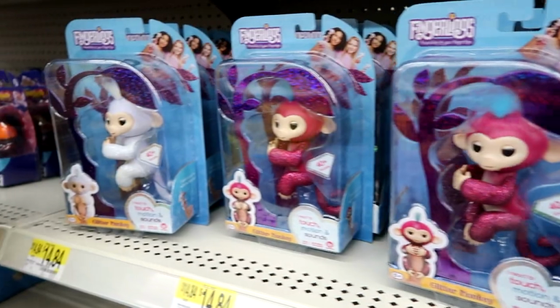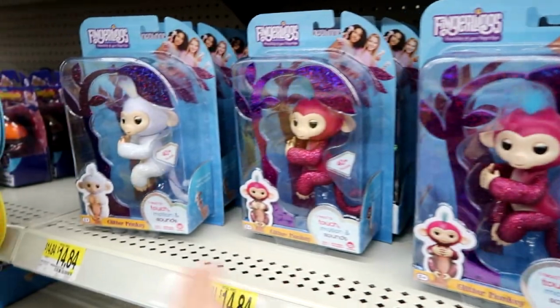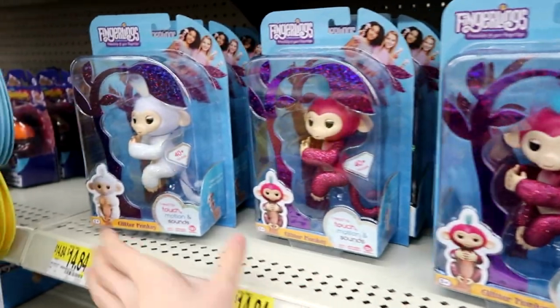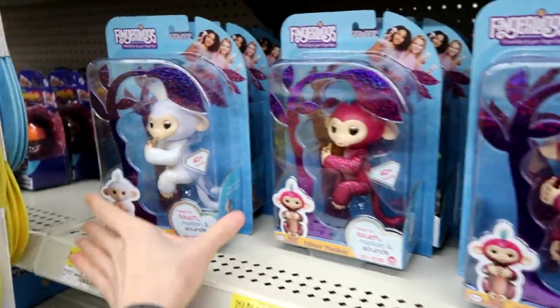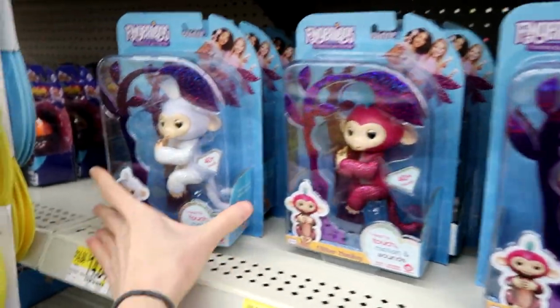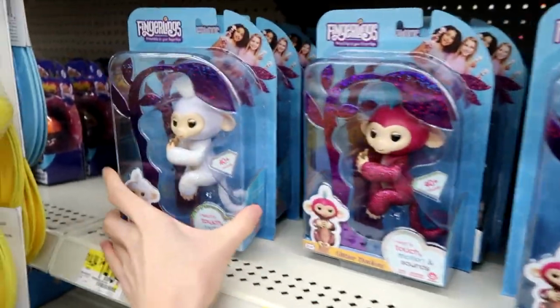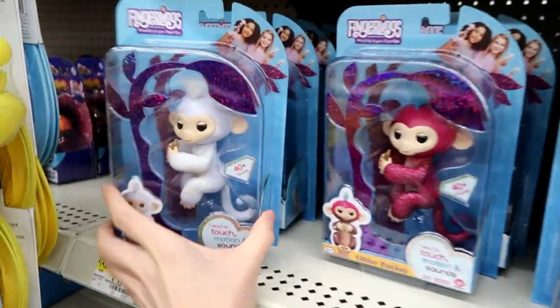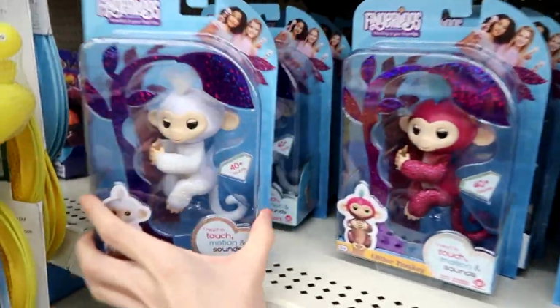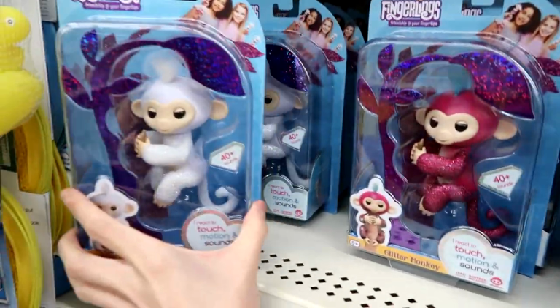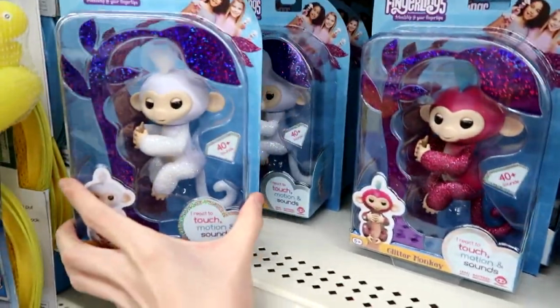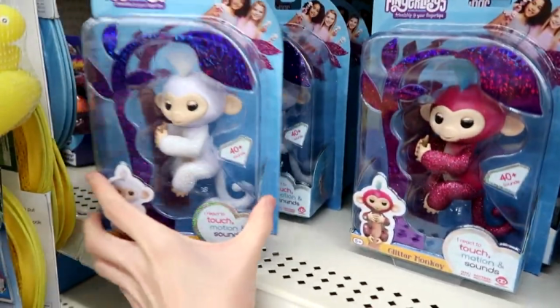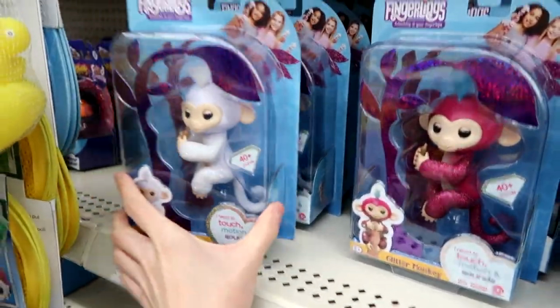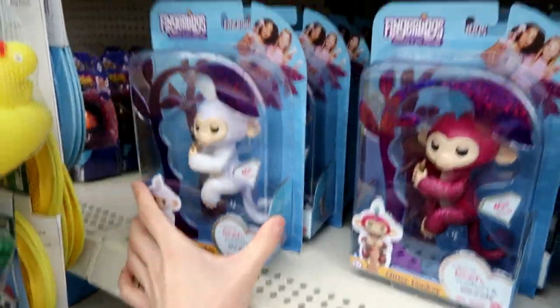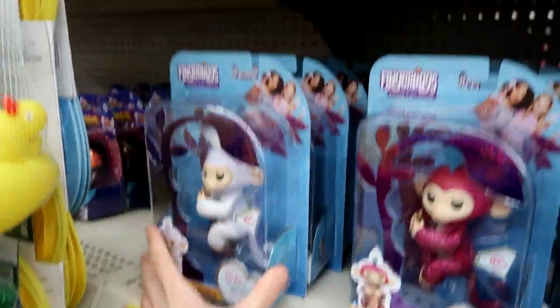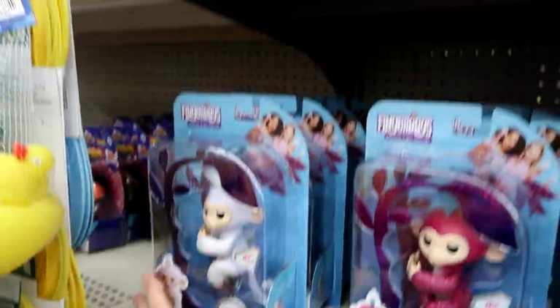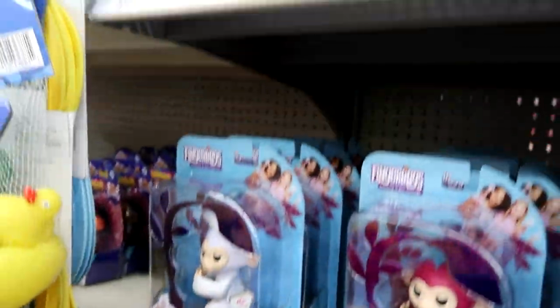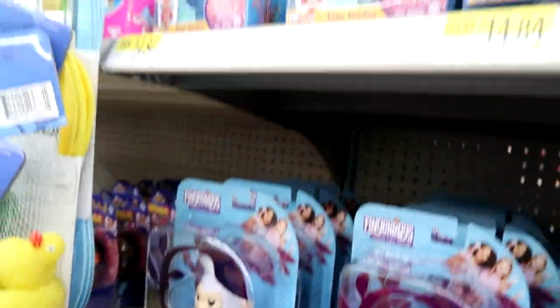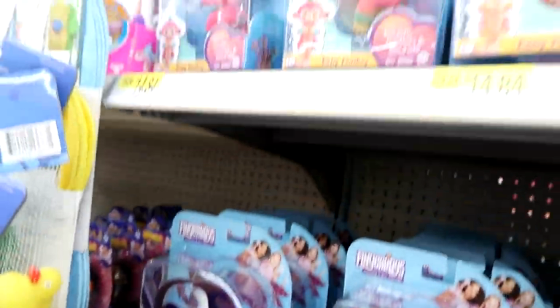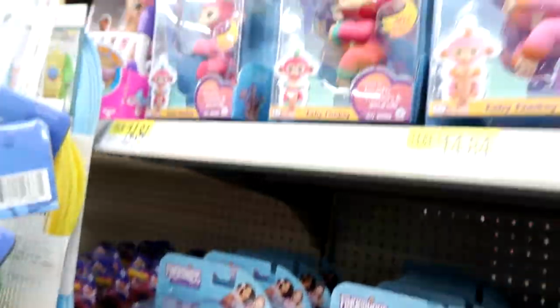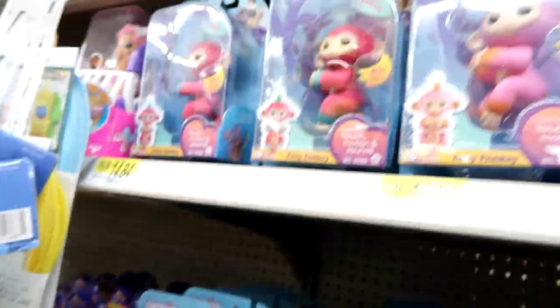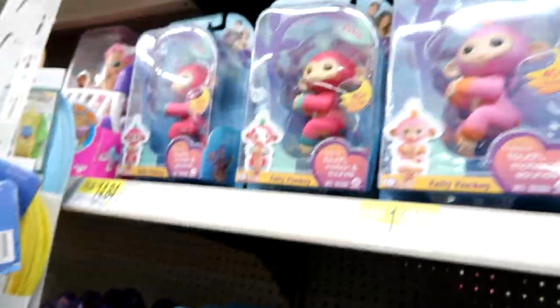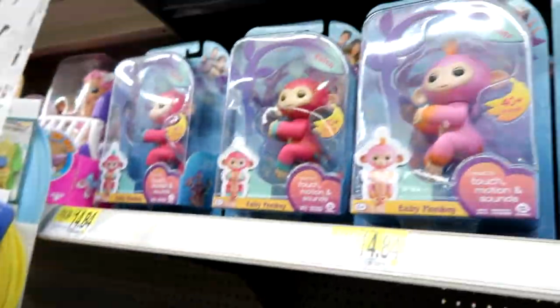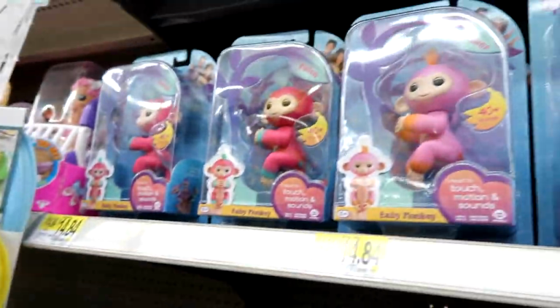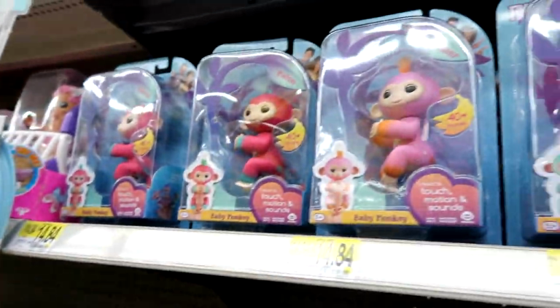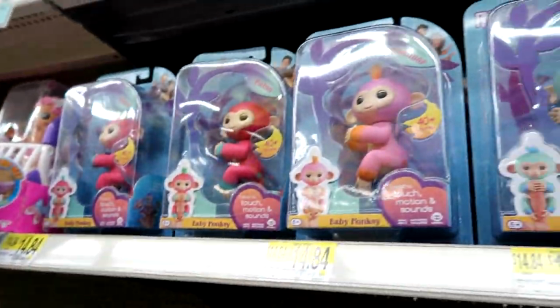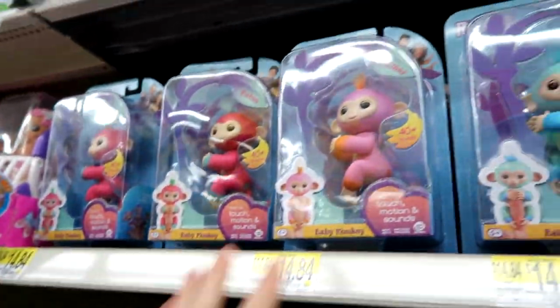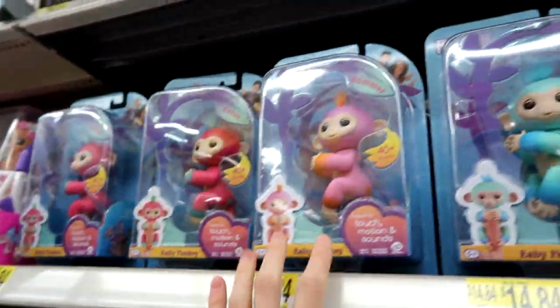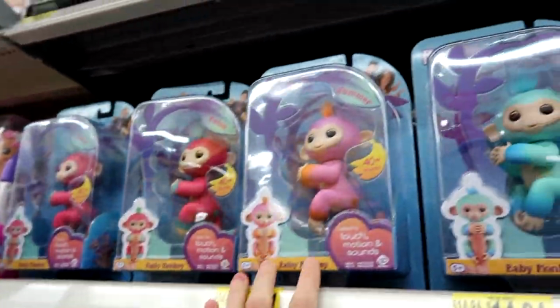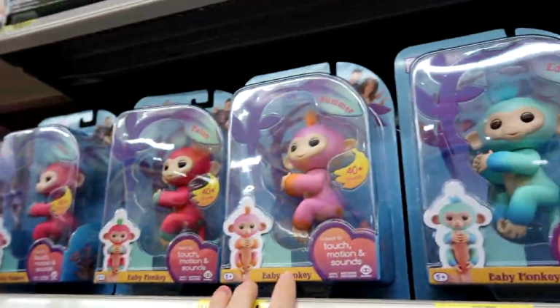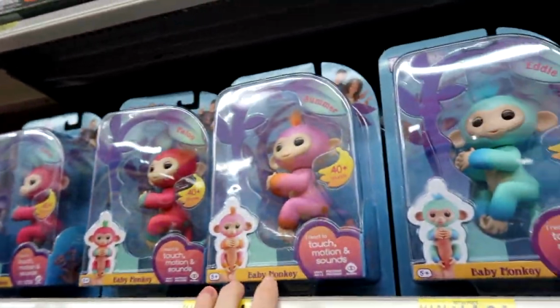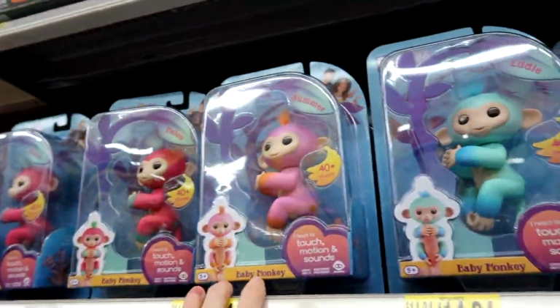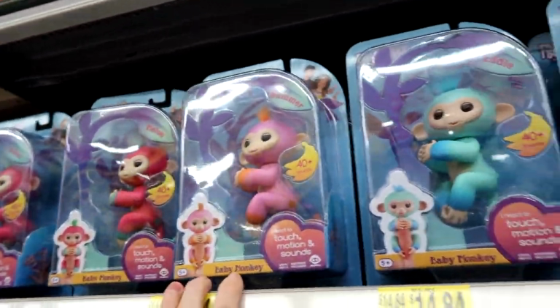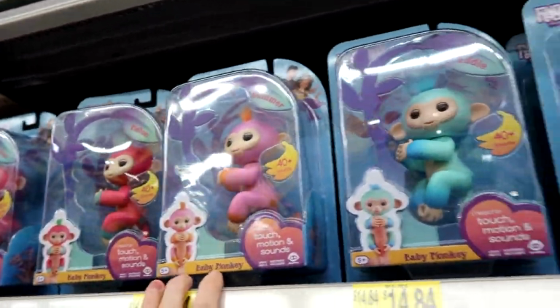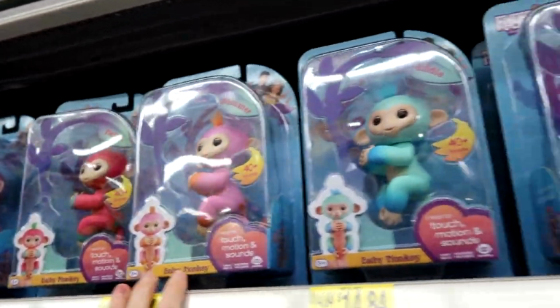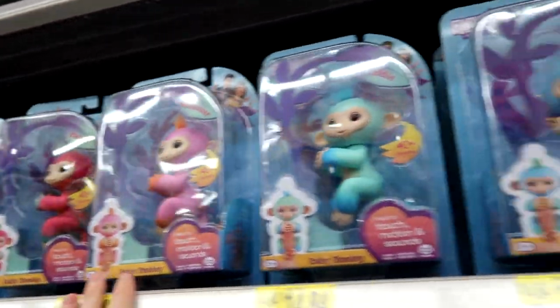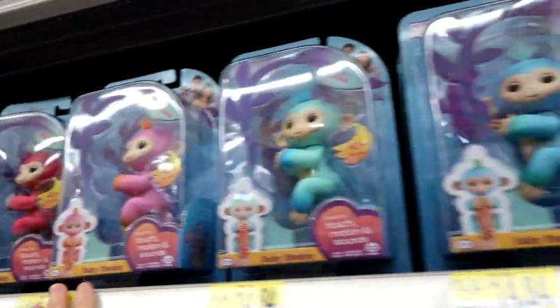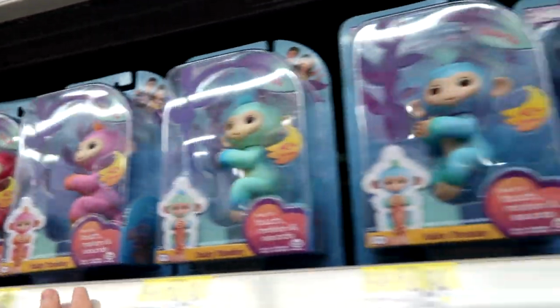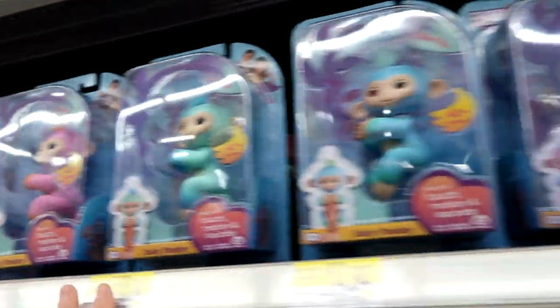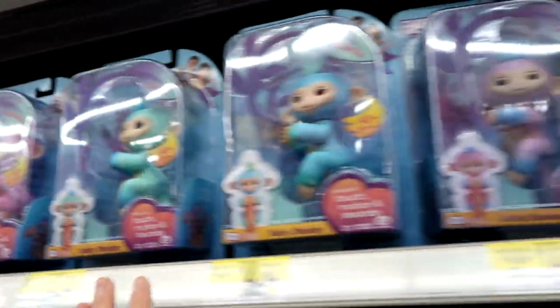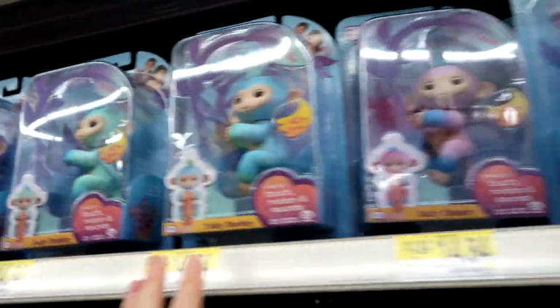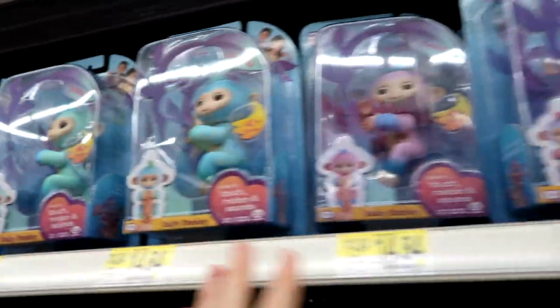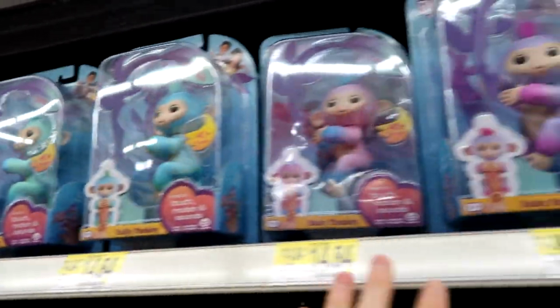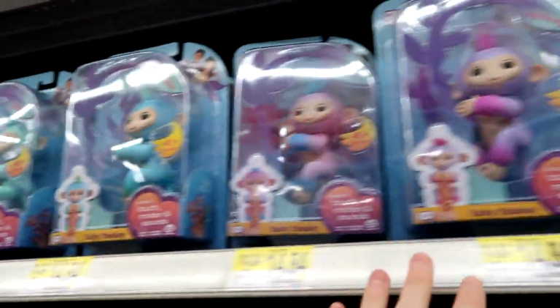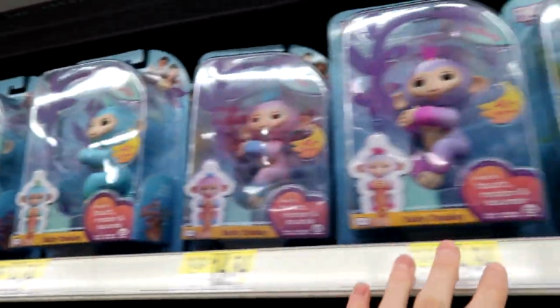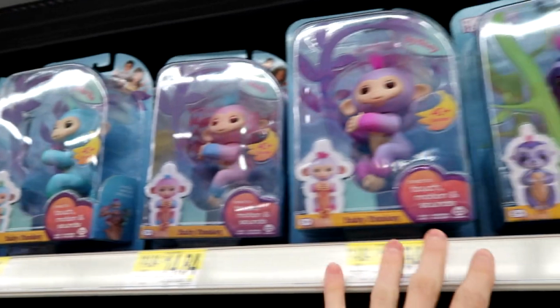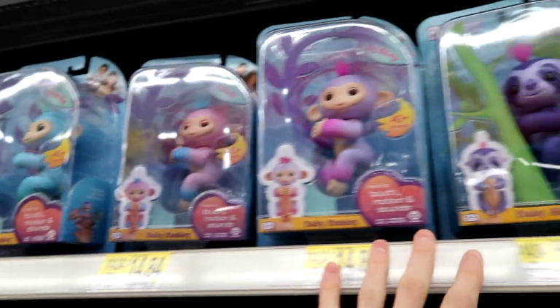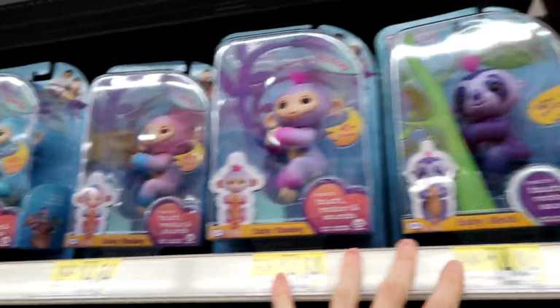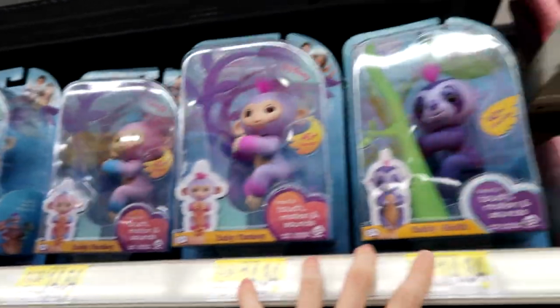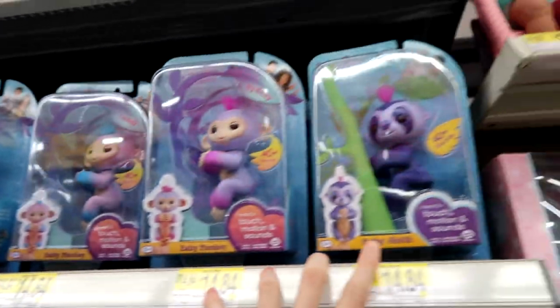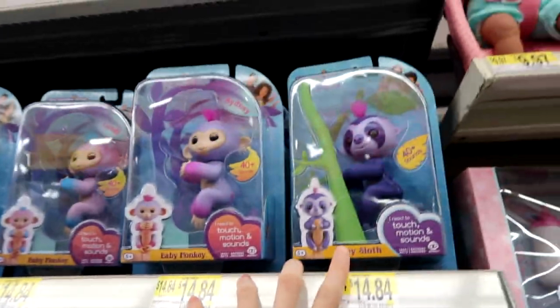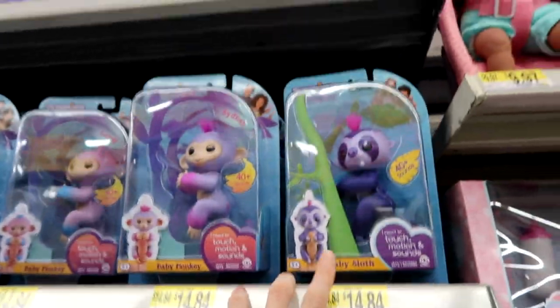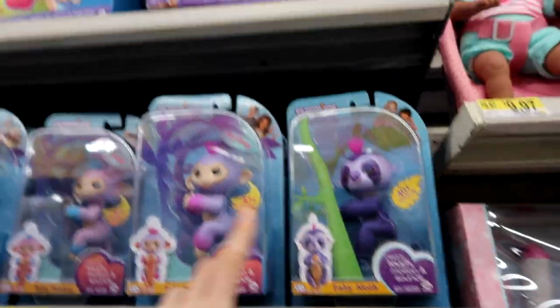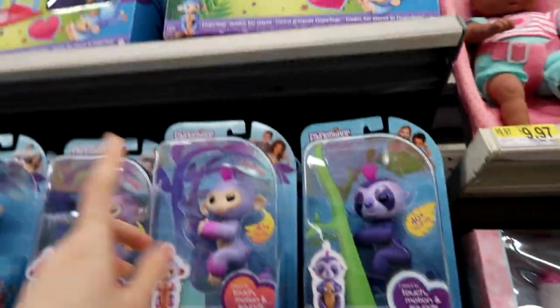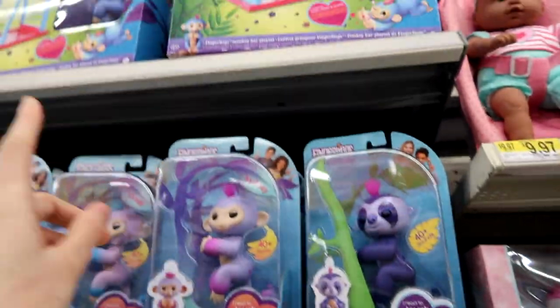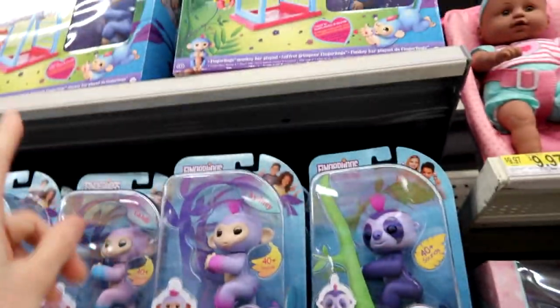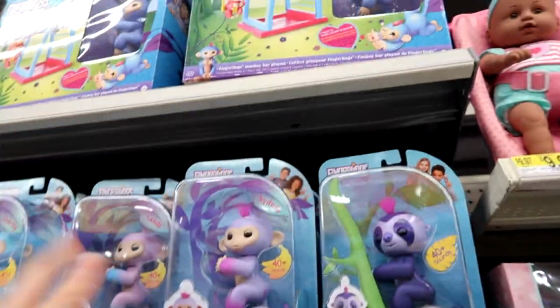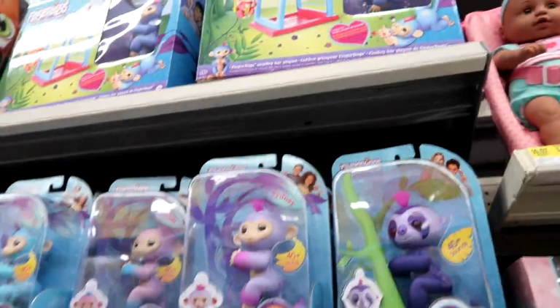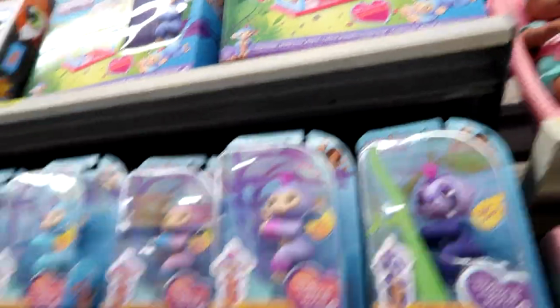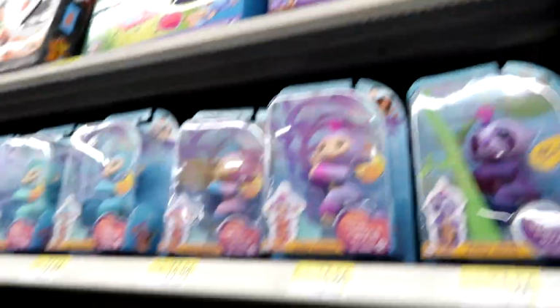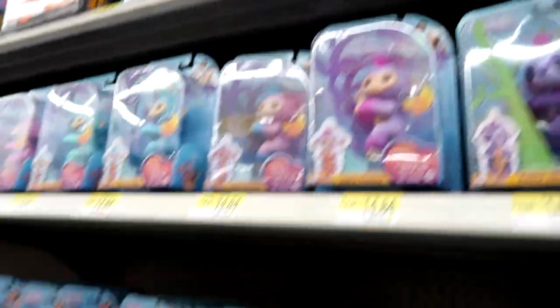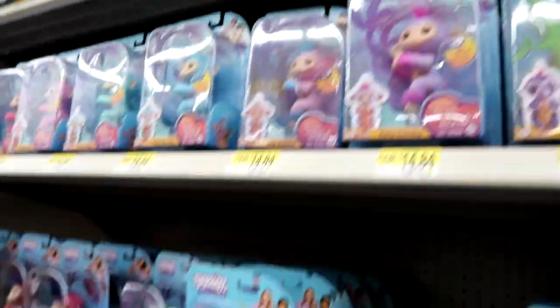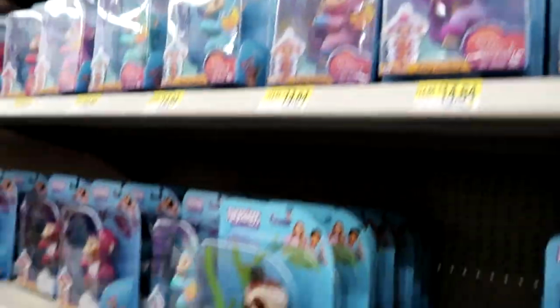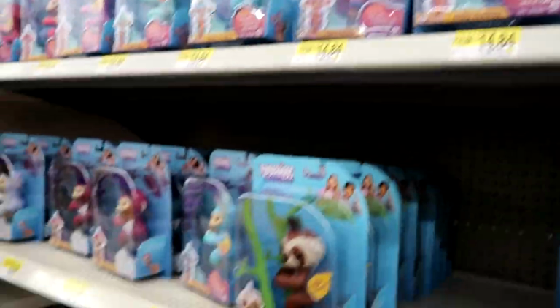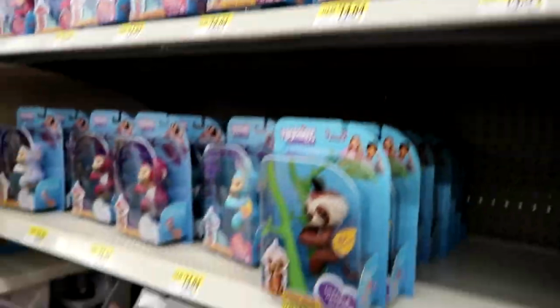Look at this white glitter one — I love it. Look at Summer, and then the Sloth, and they also have the play set. There are so many here.